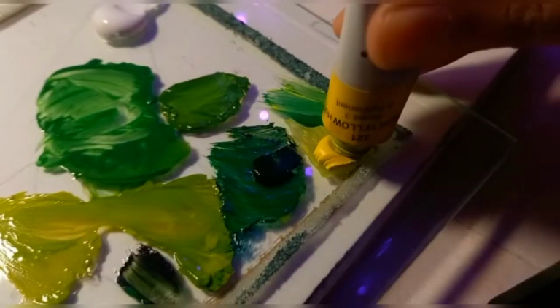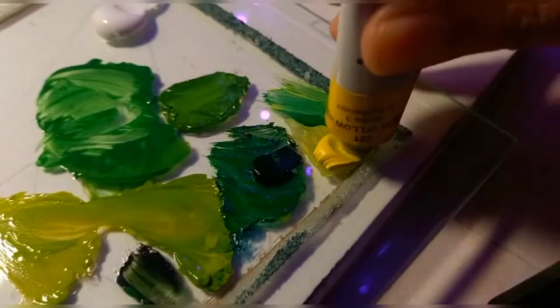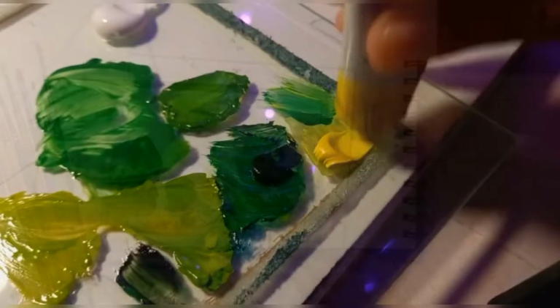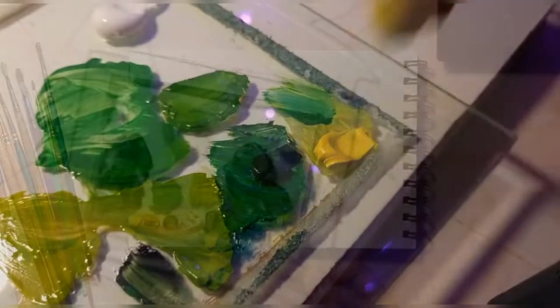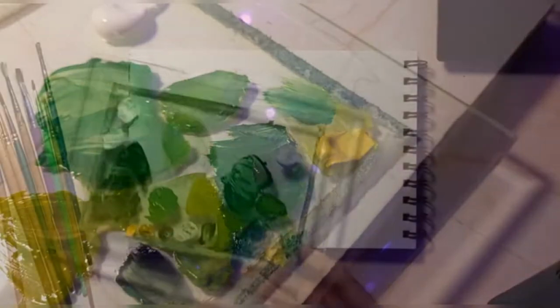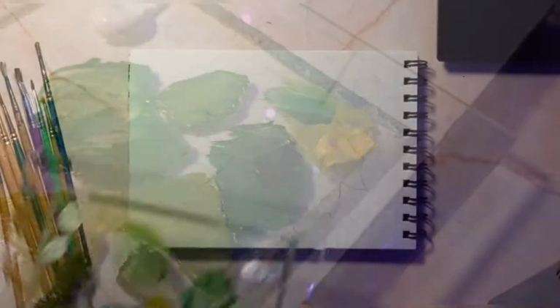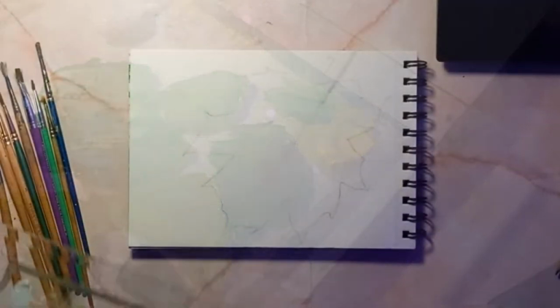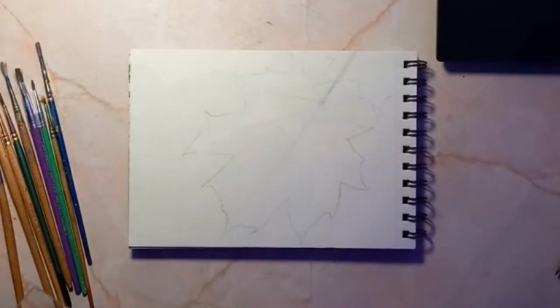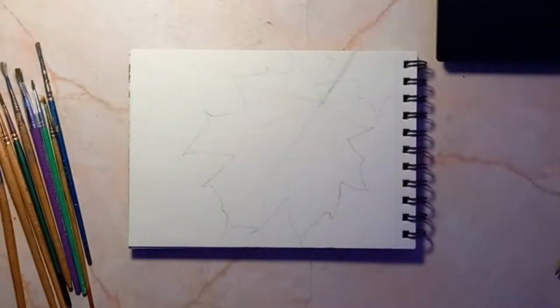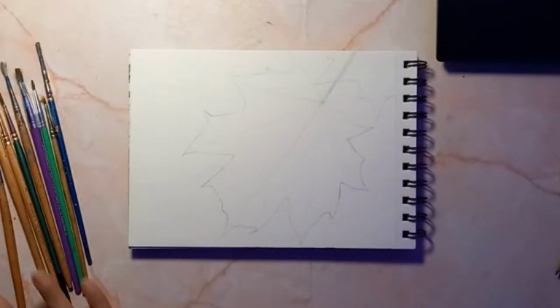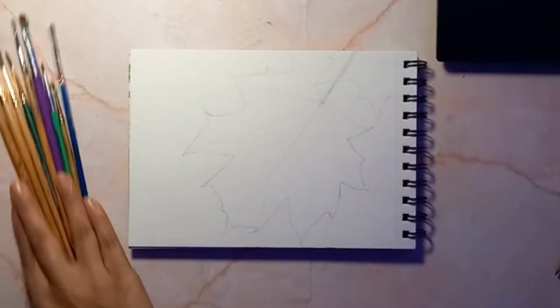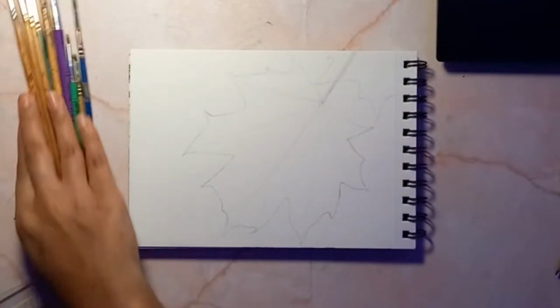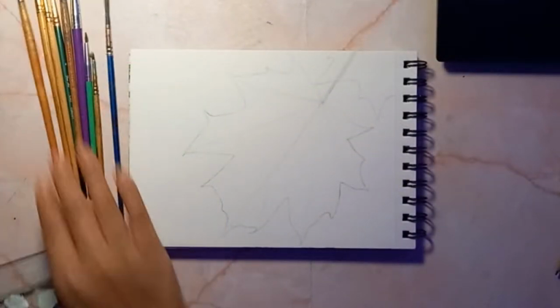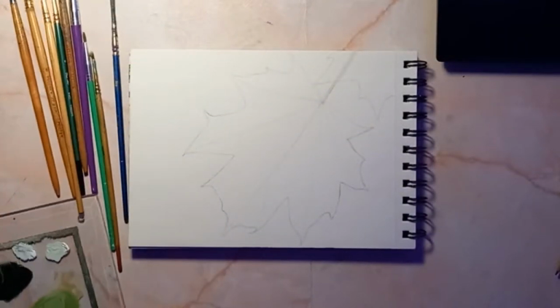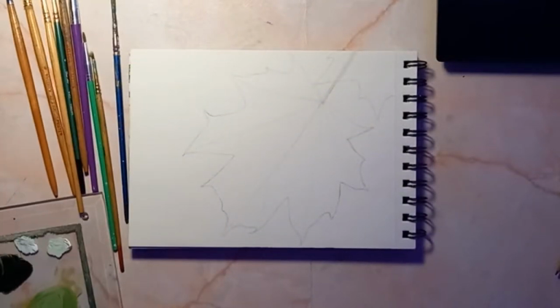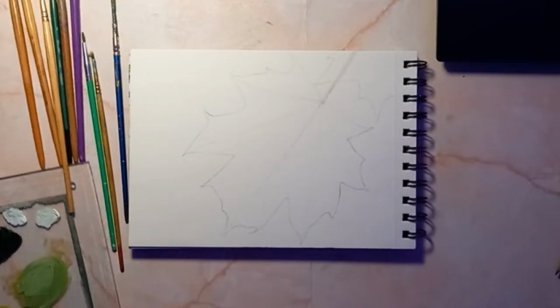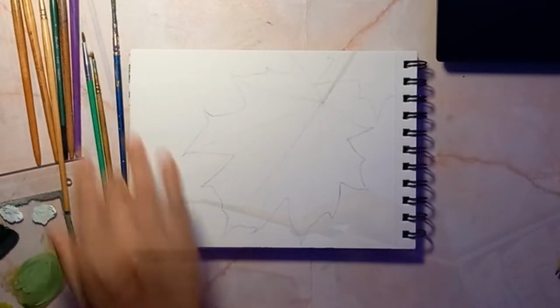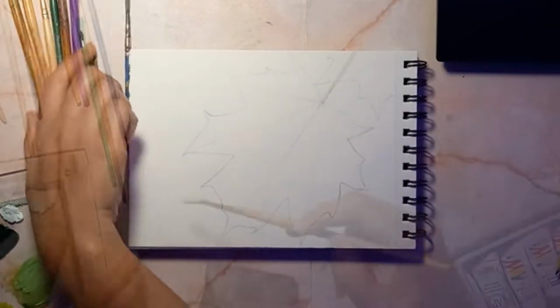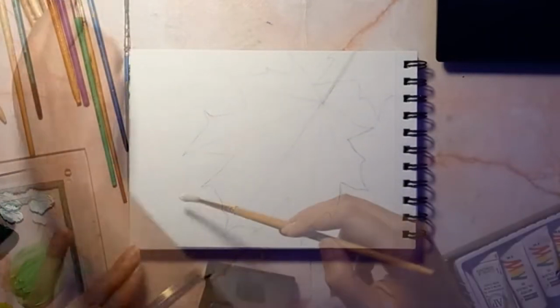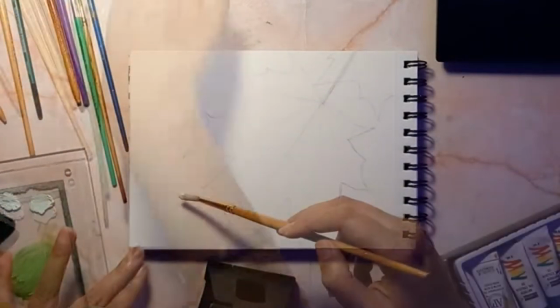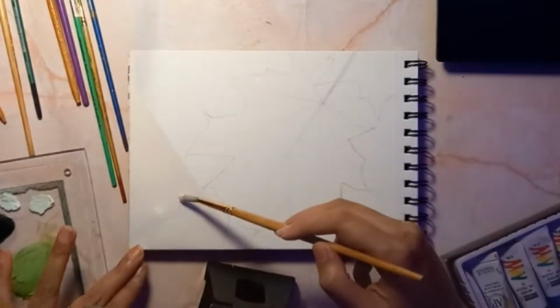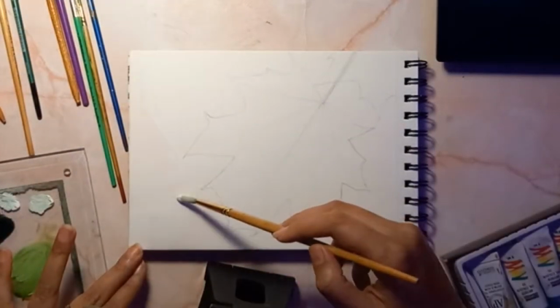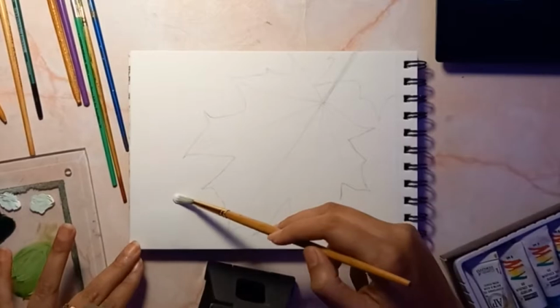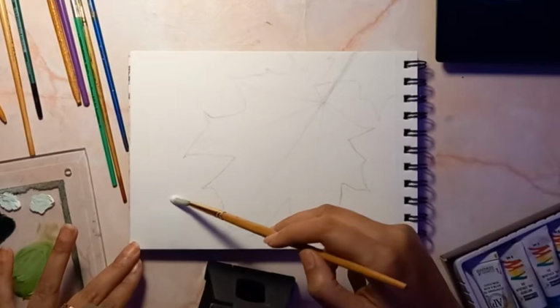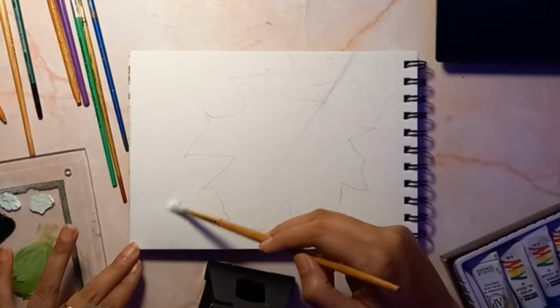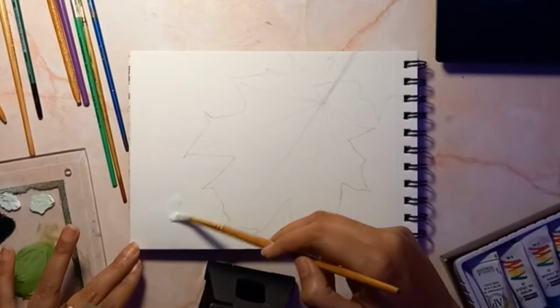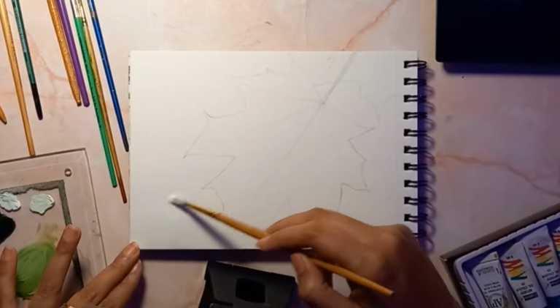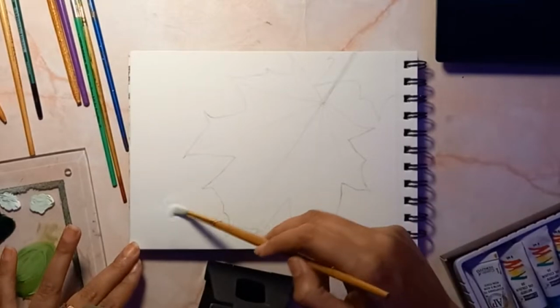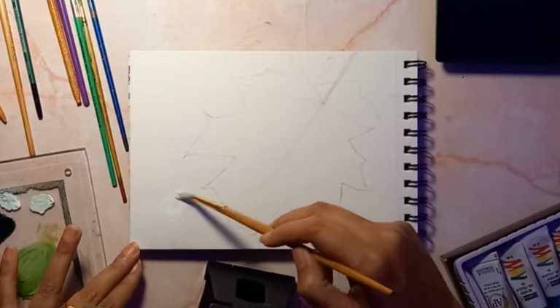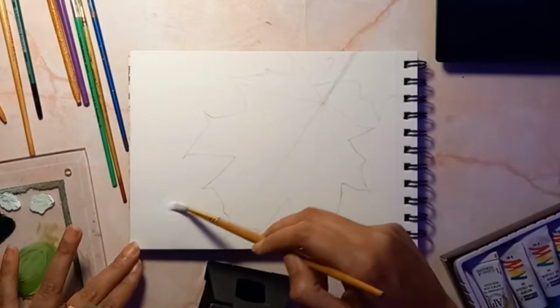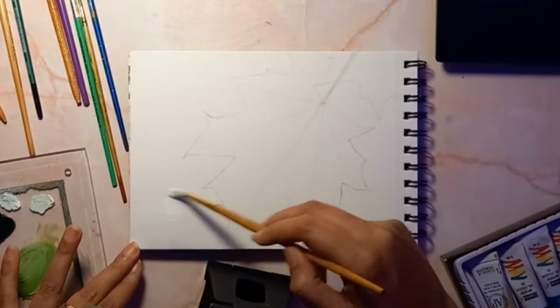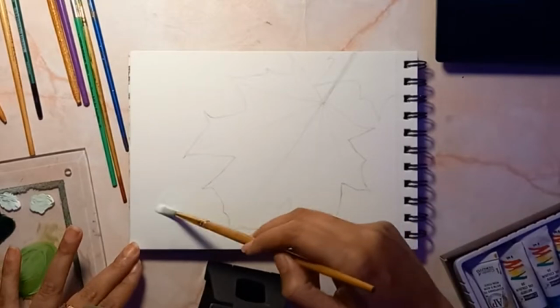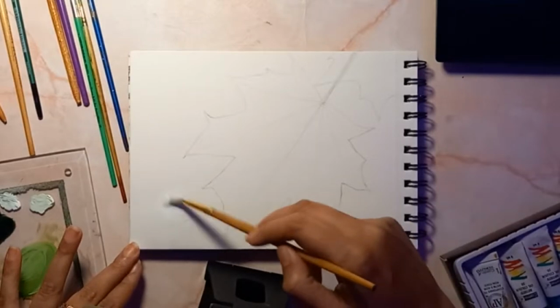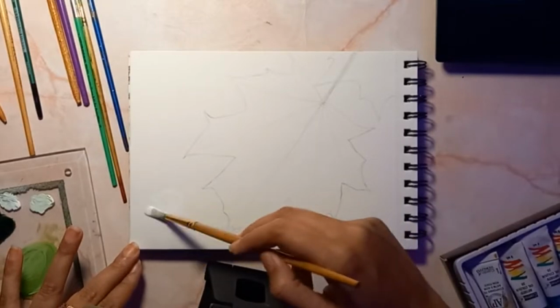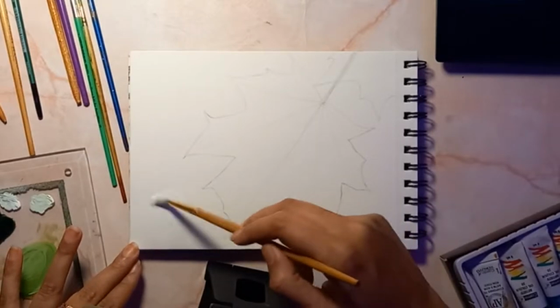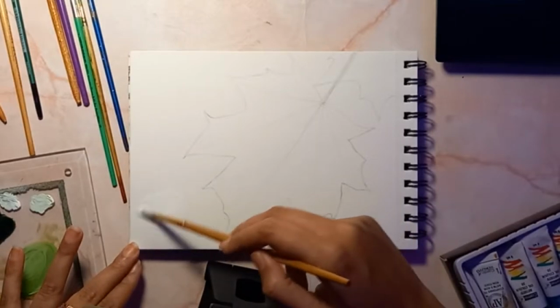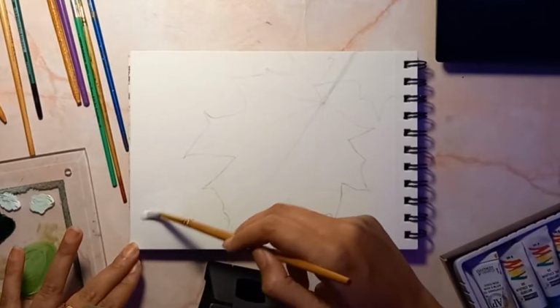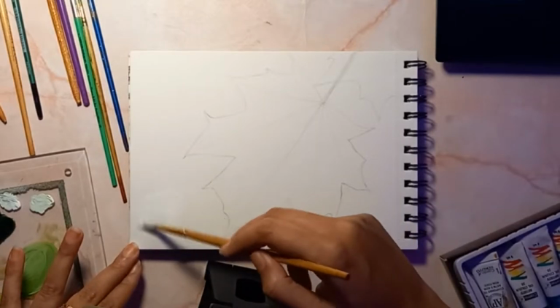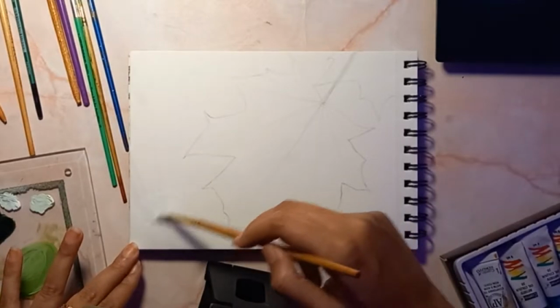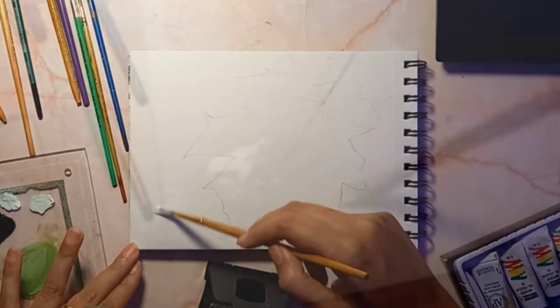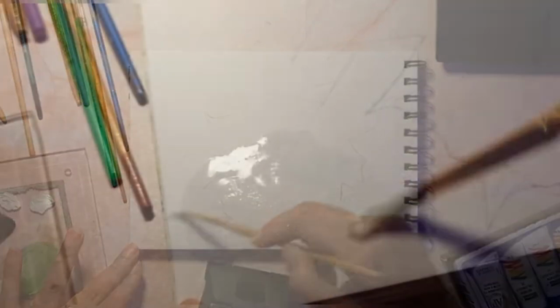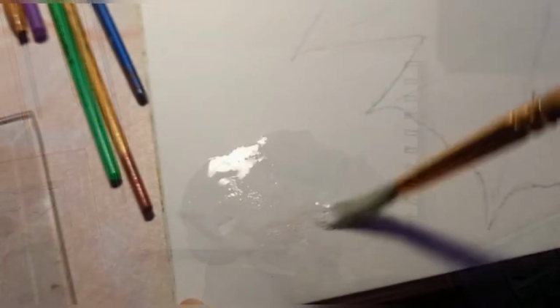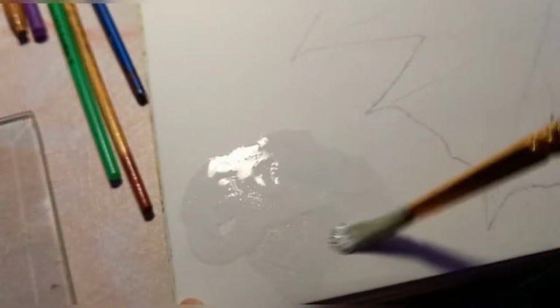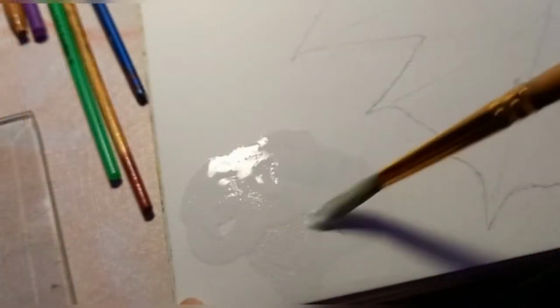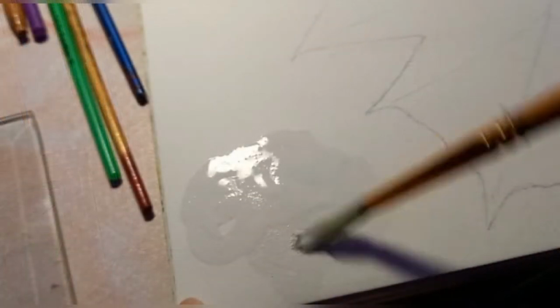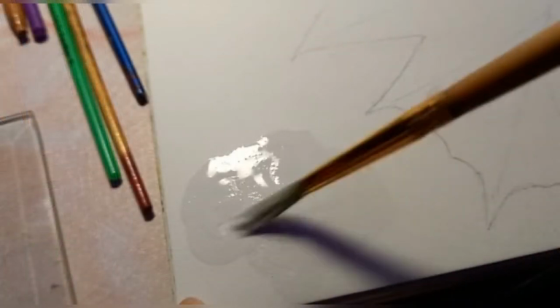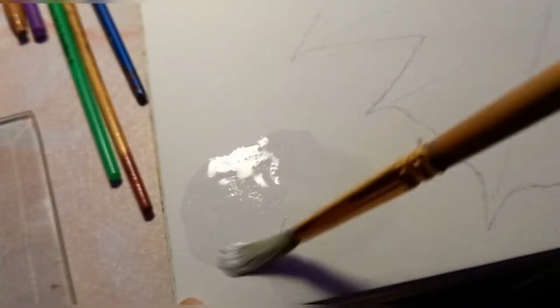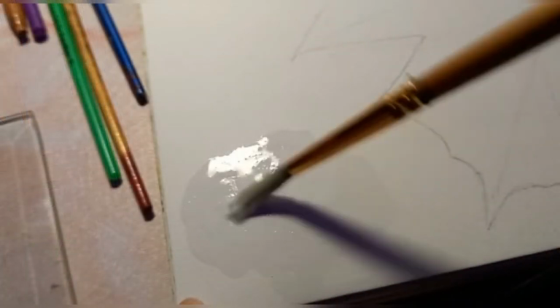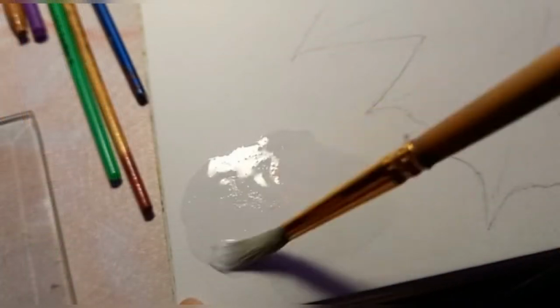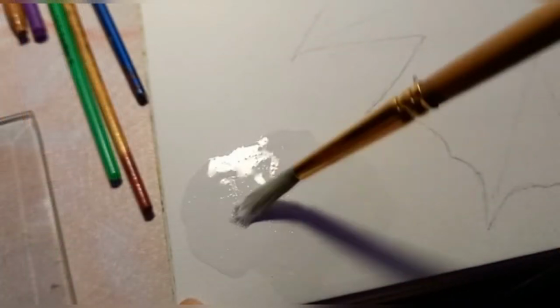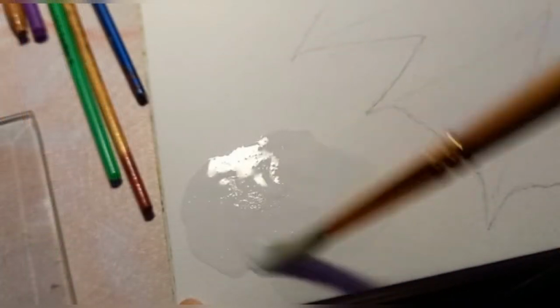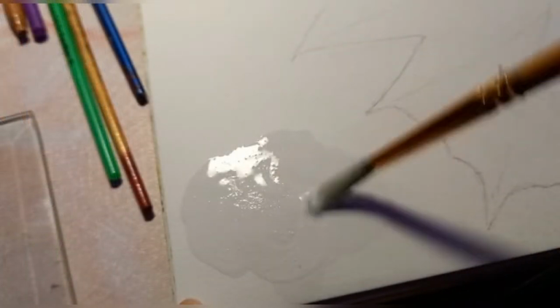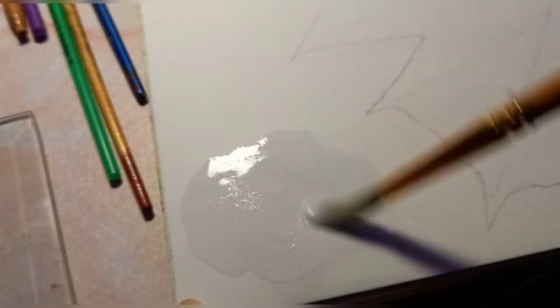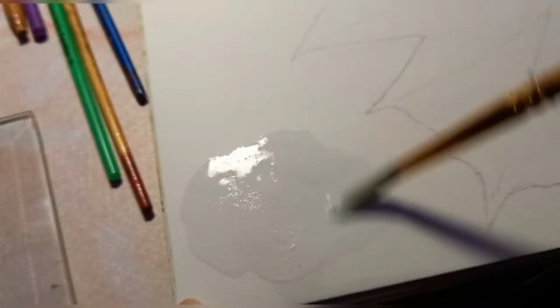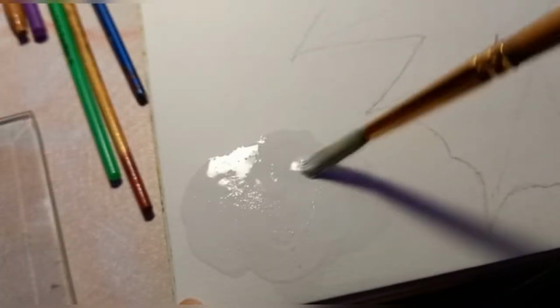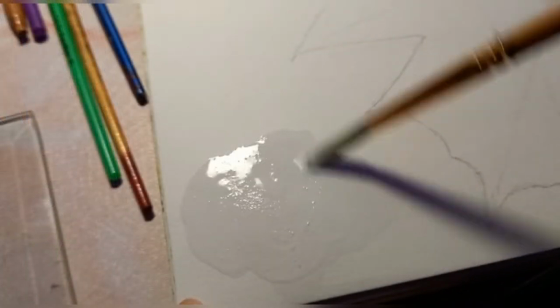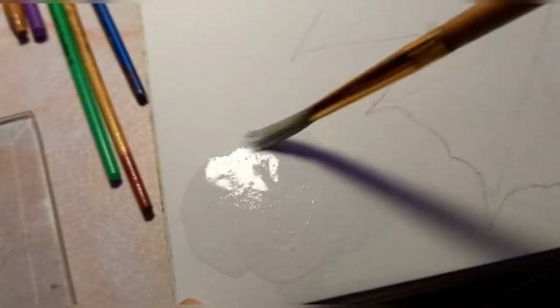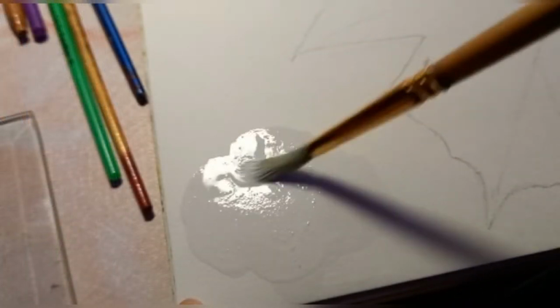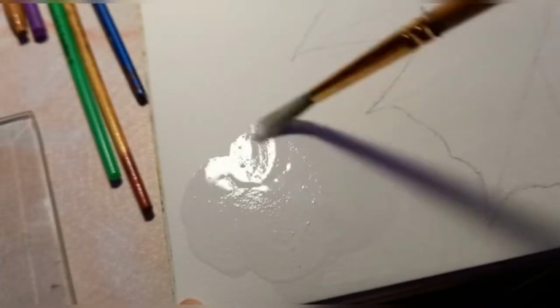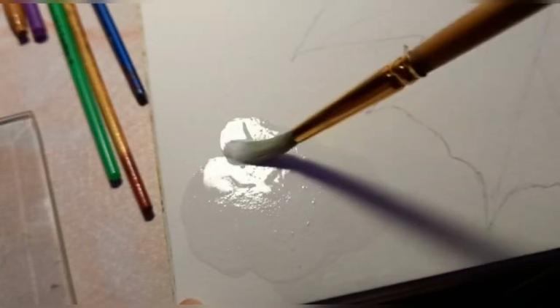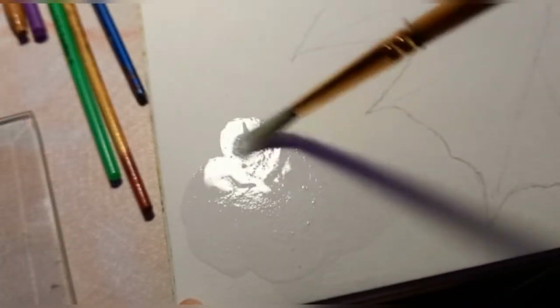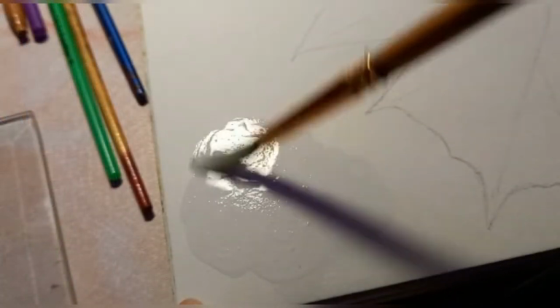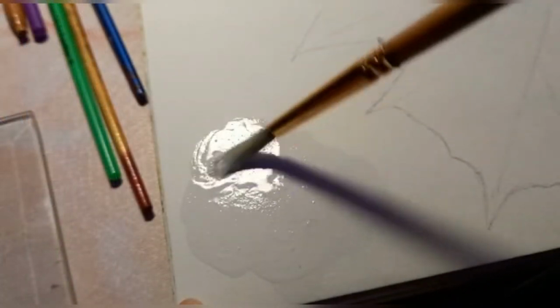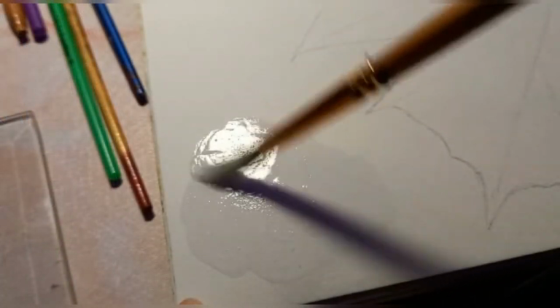First we are going to paint the background. For this painting, I am going to paint a blurry background, or what's called a bokeh background.